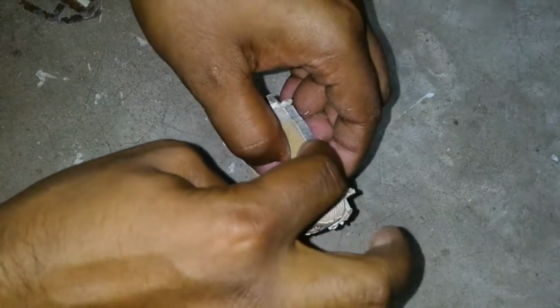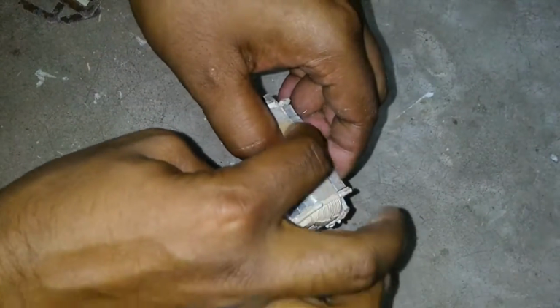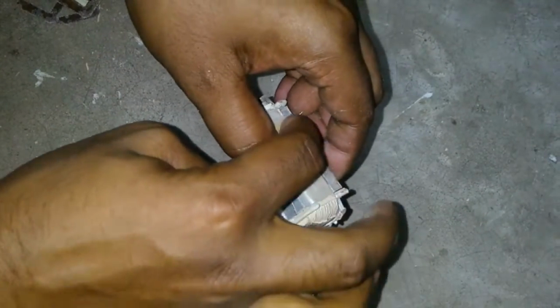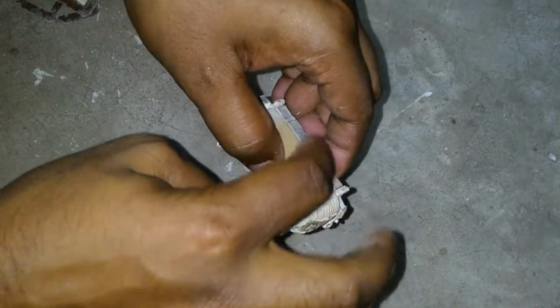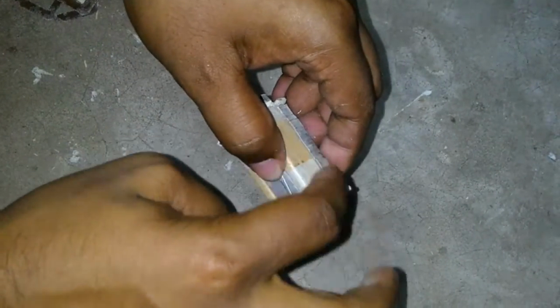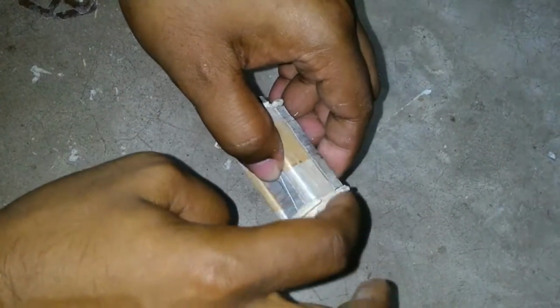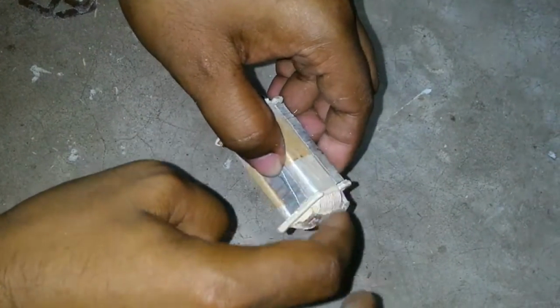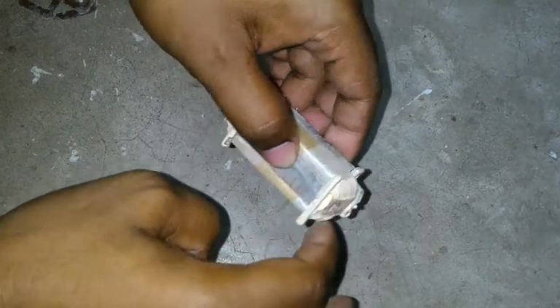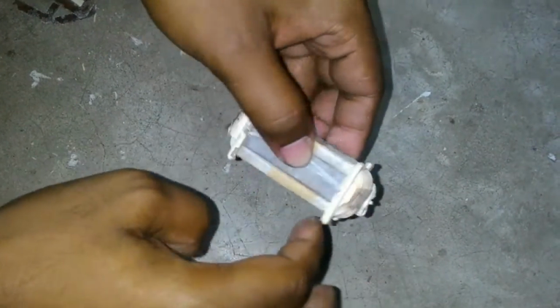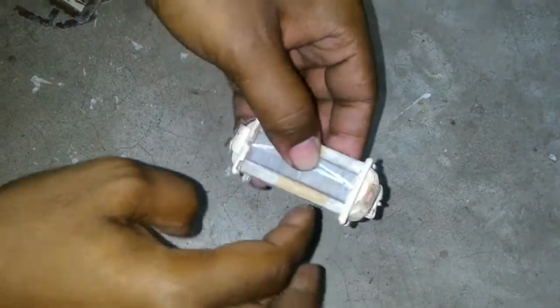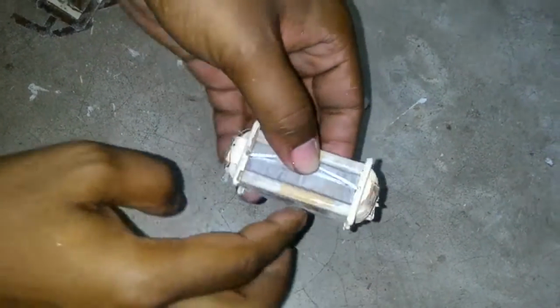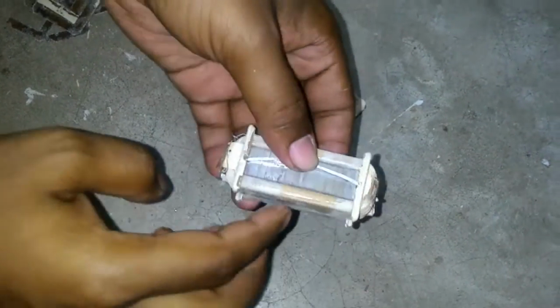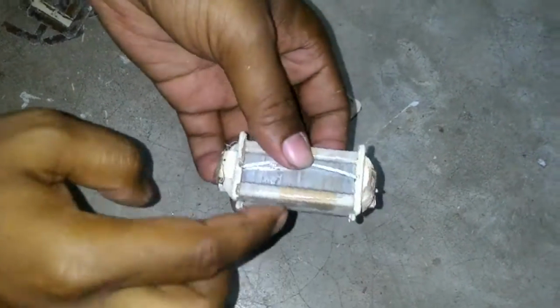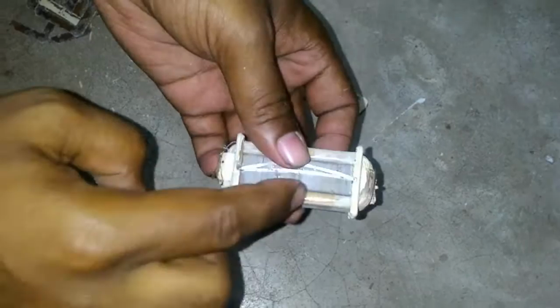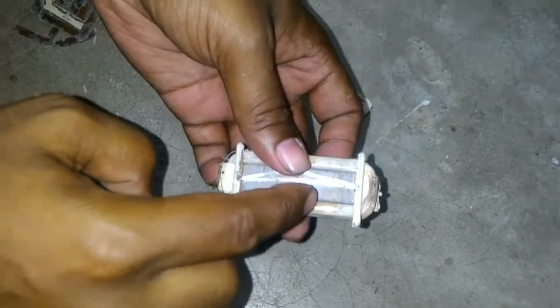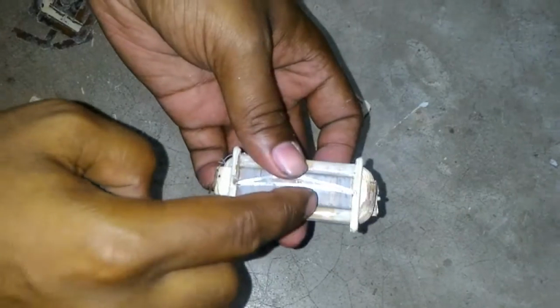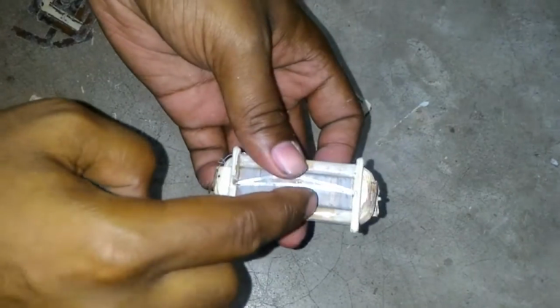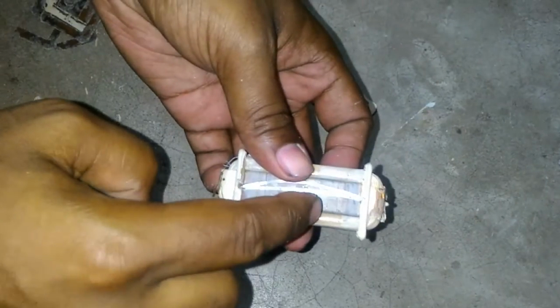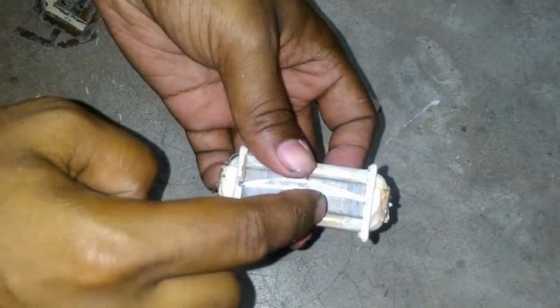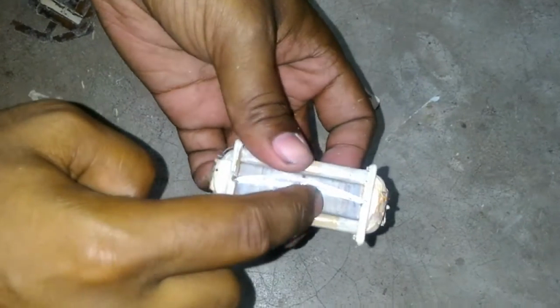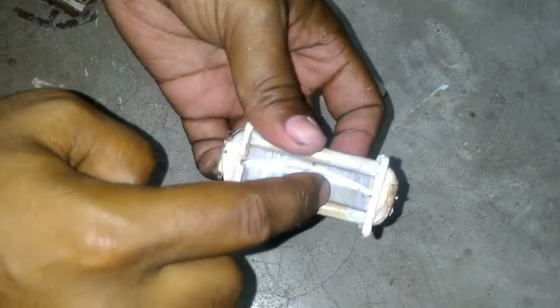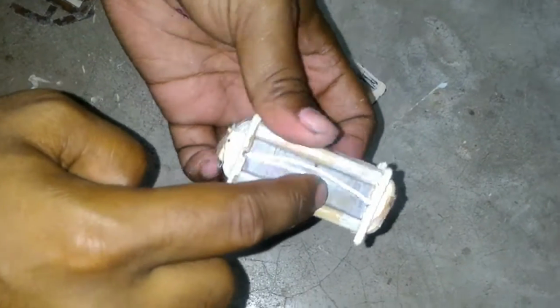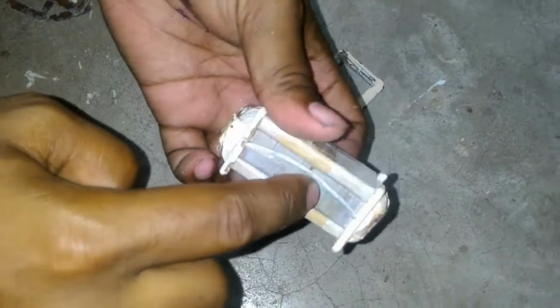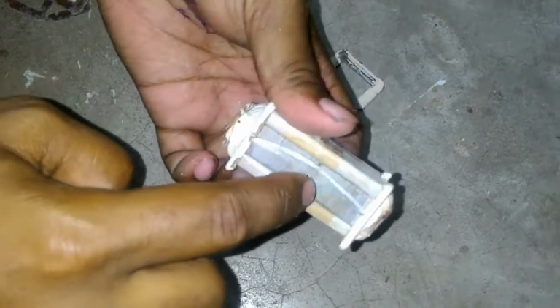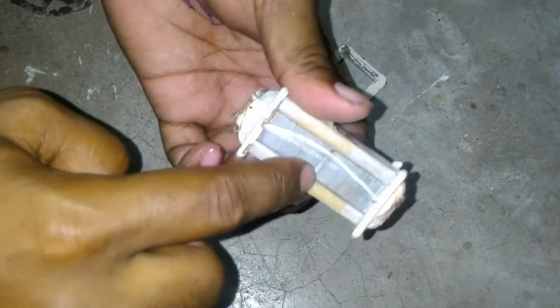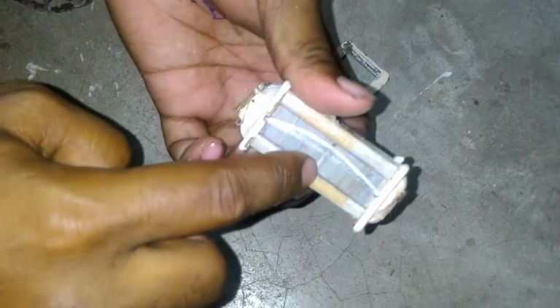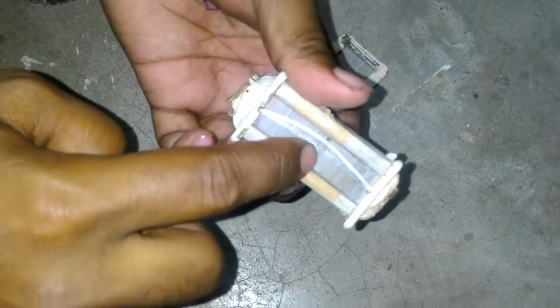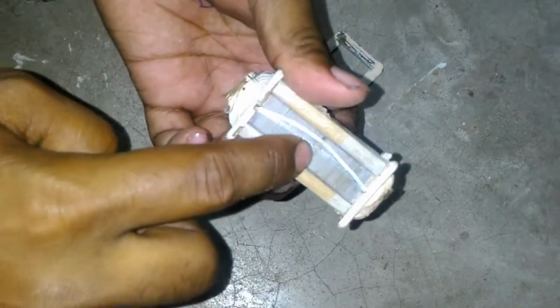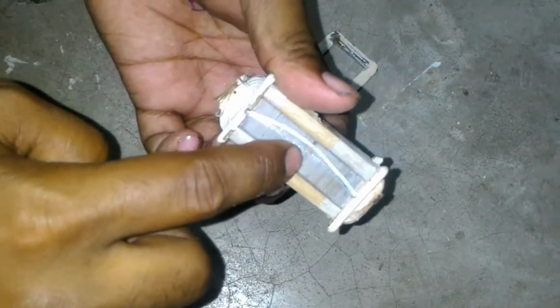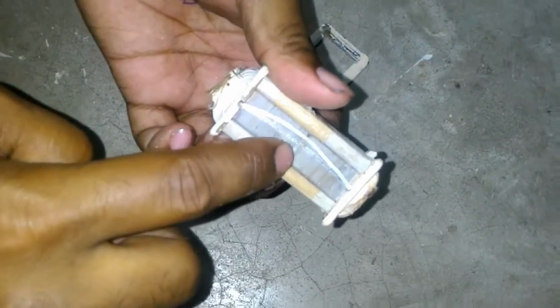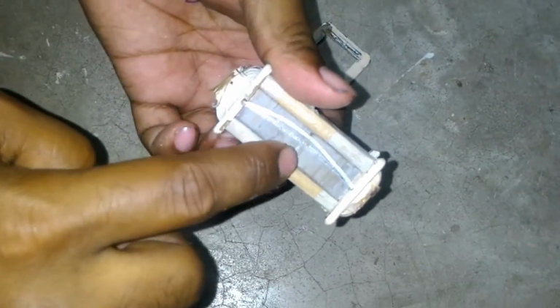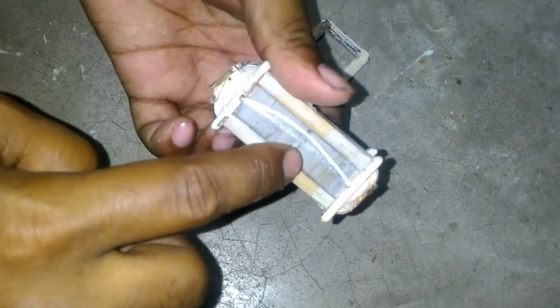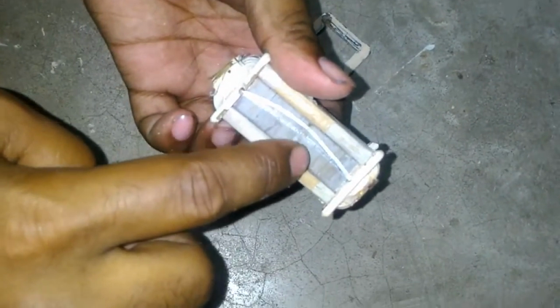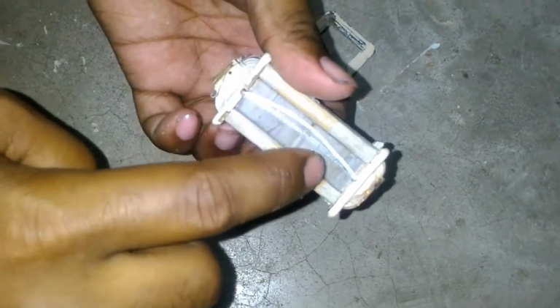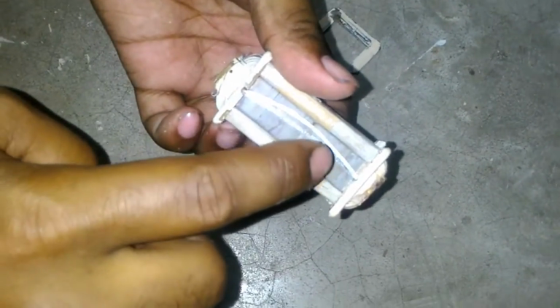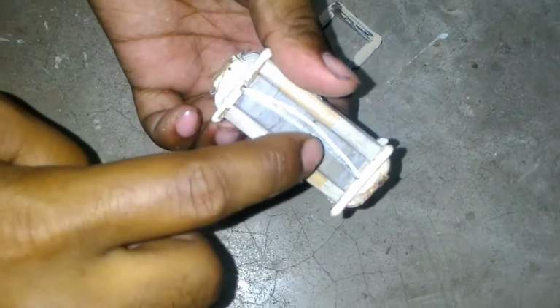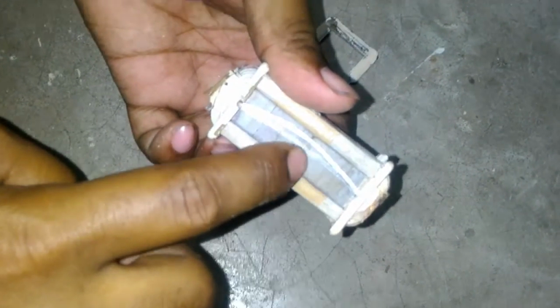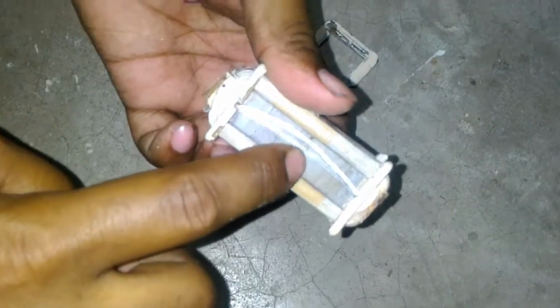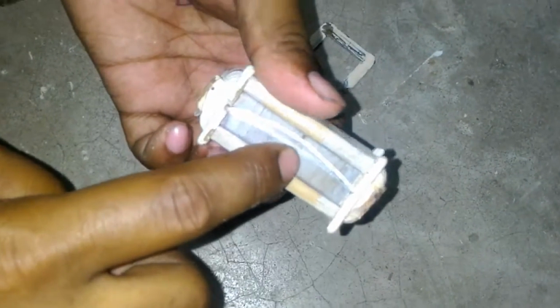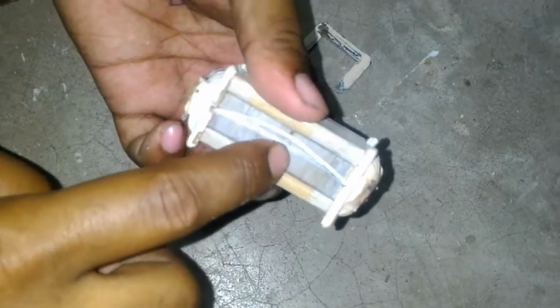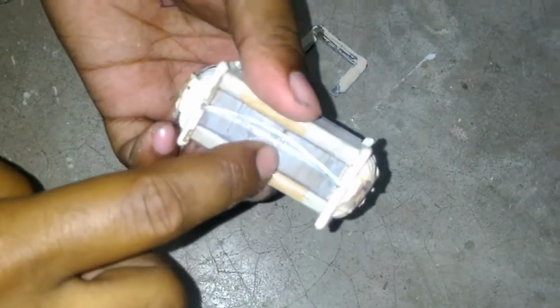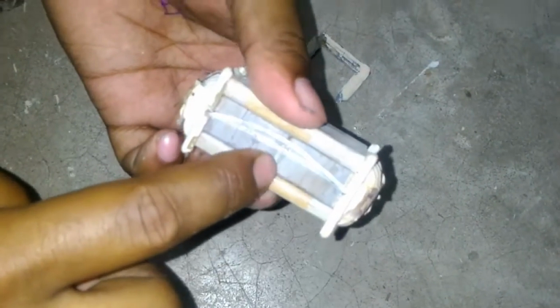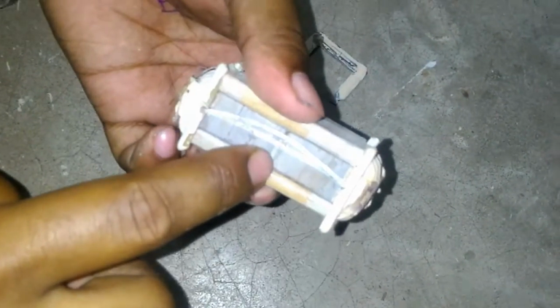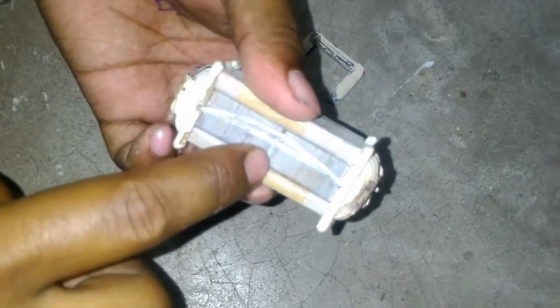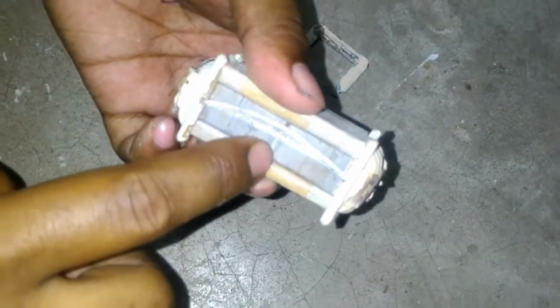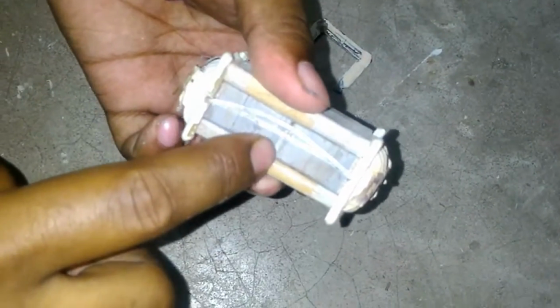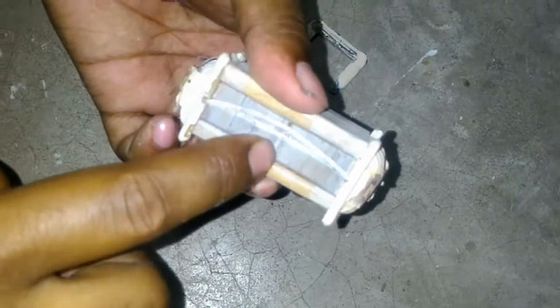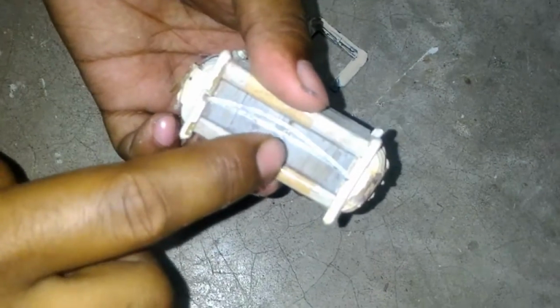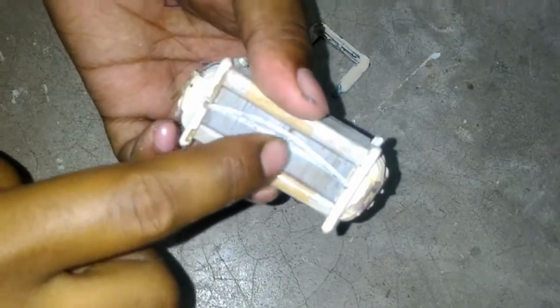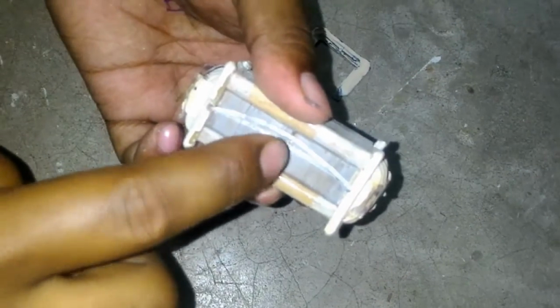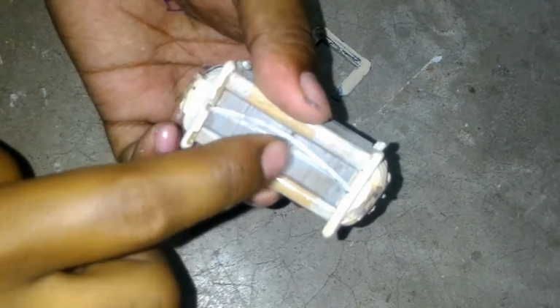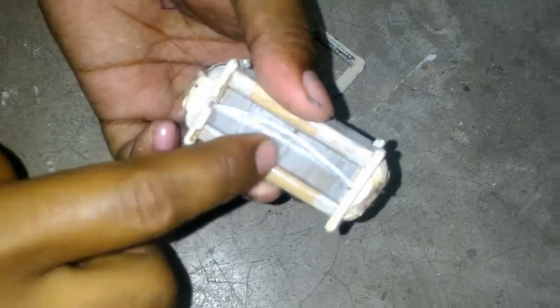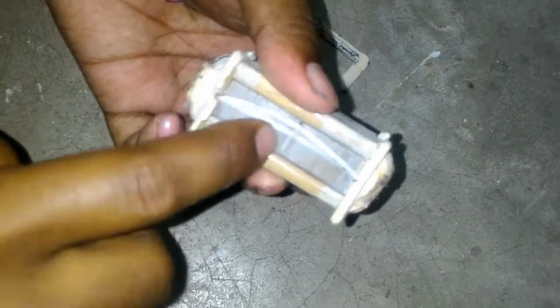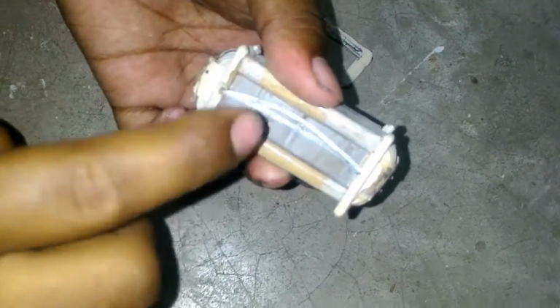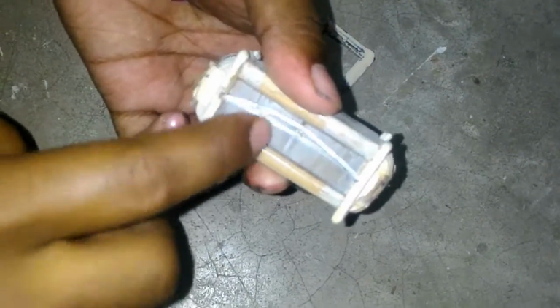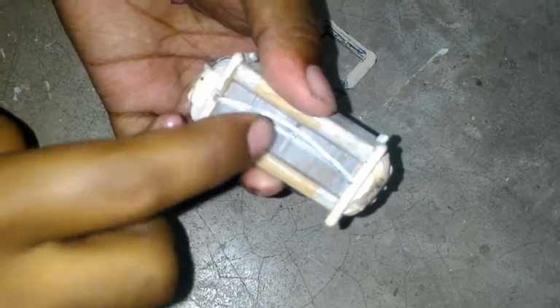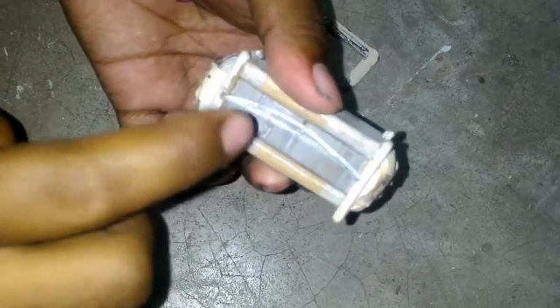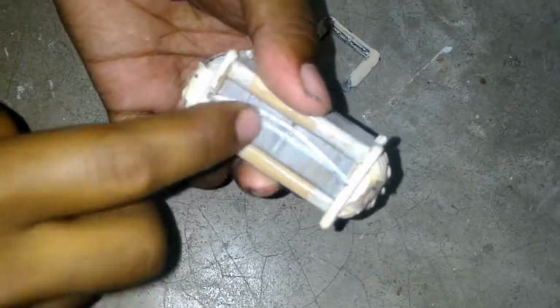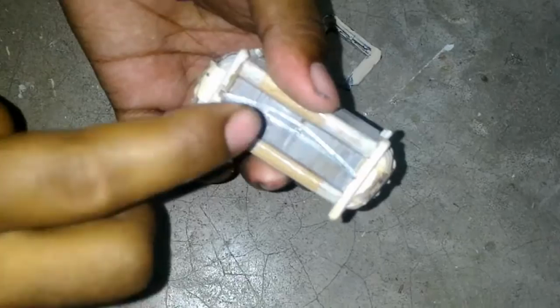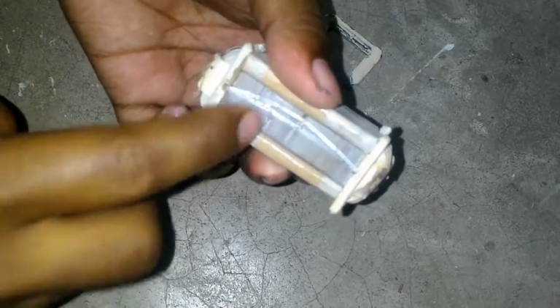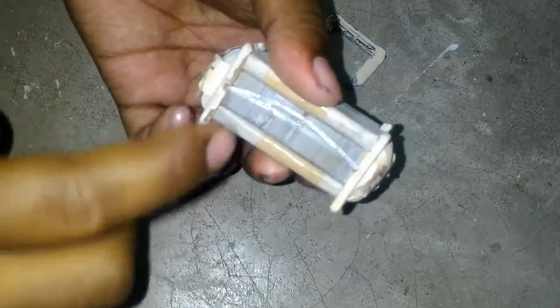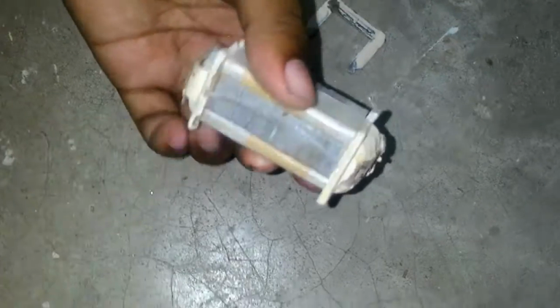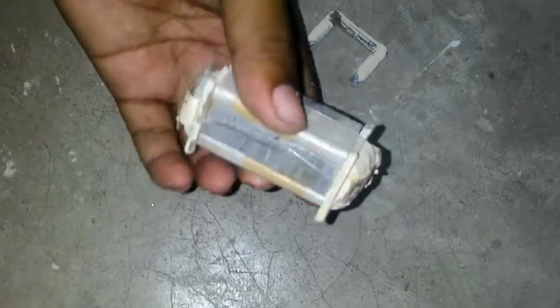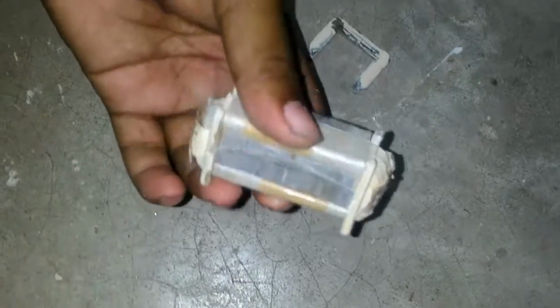The wire is wound in this part, and inside this there is another iron core present.